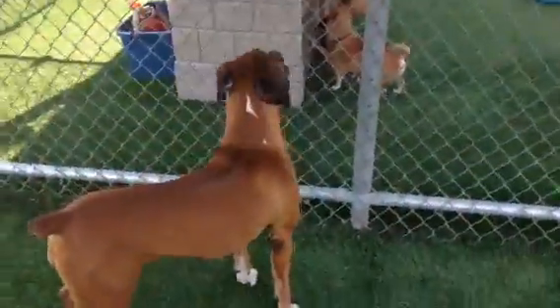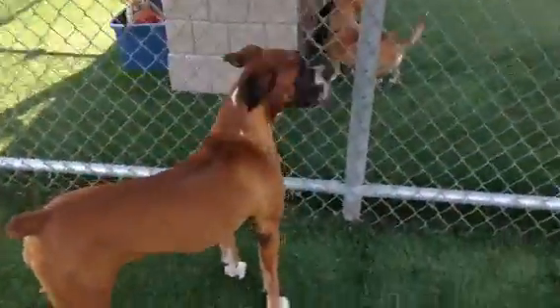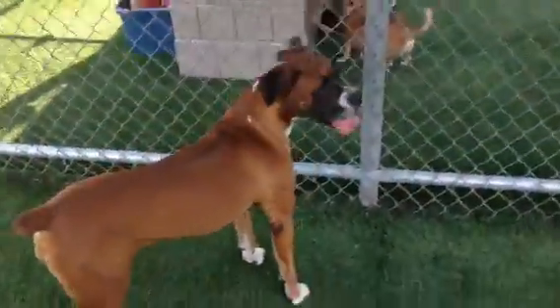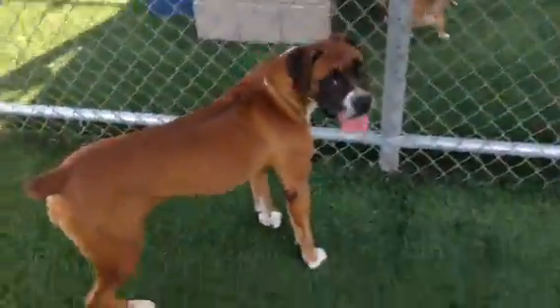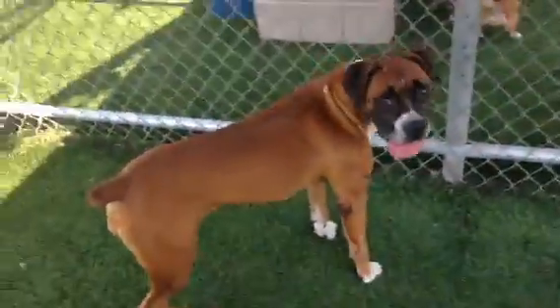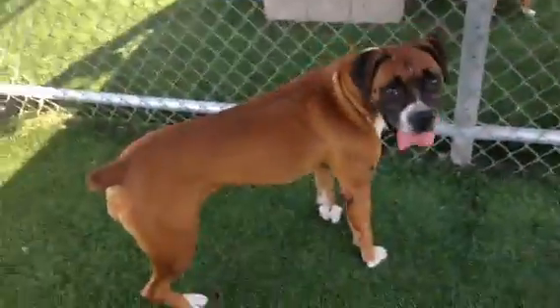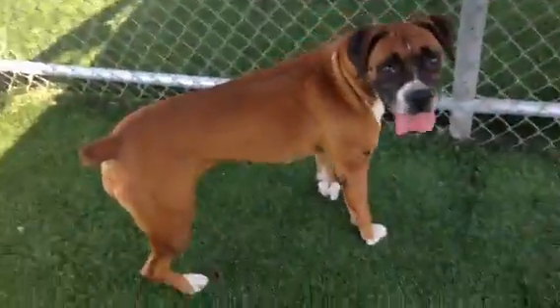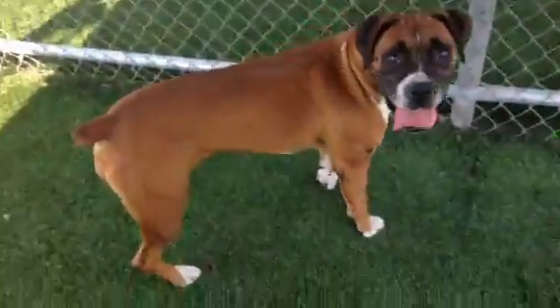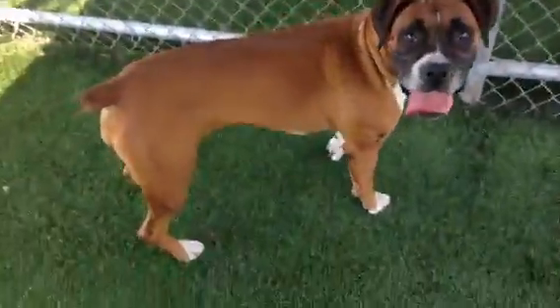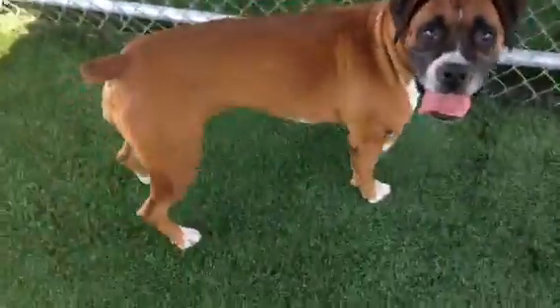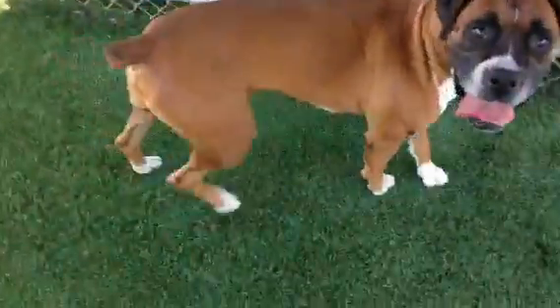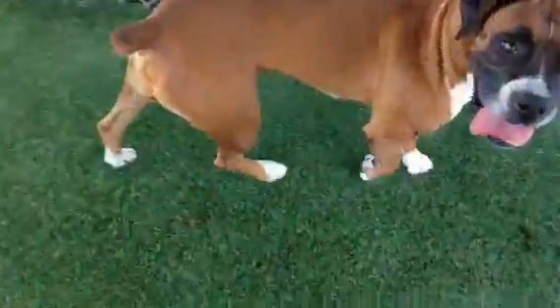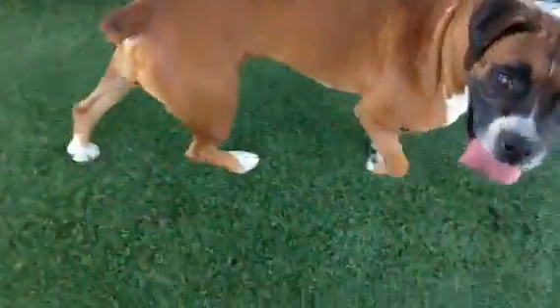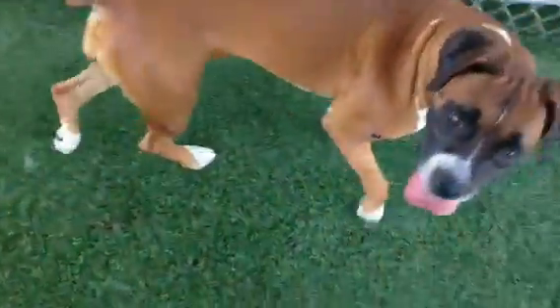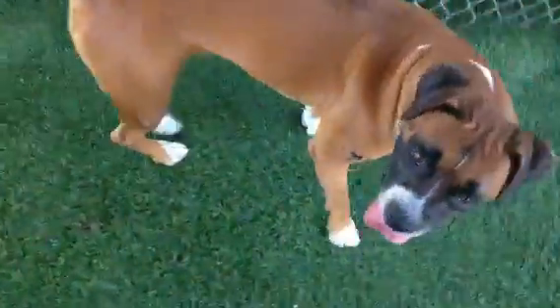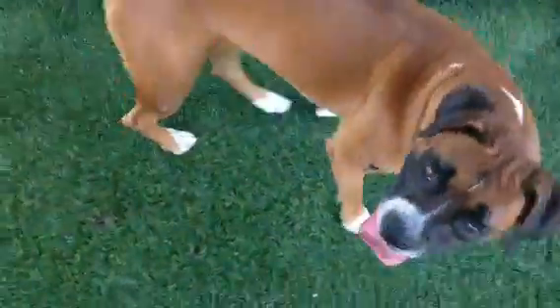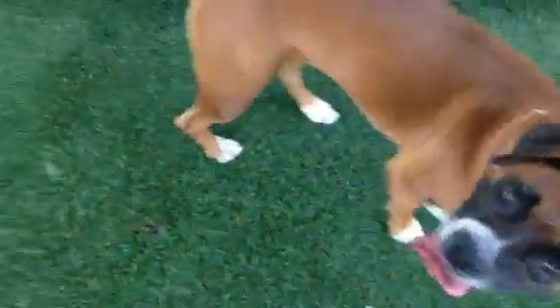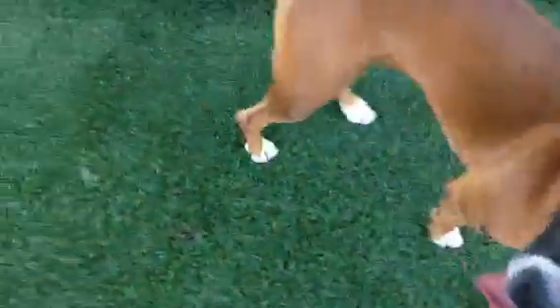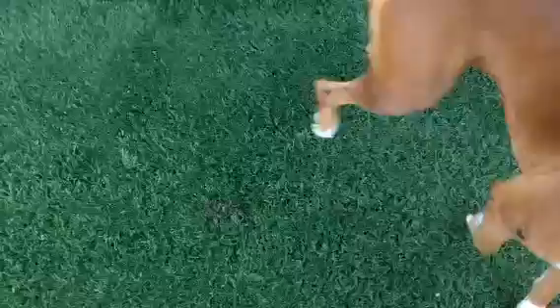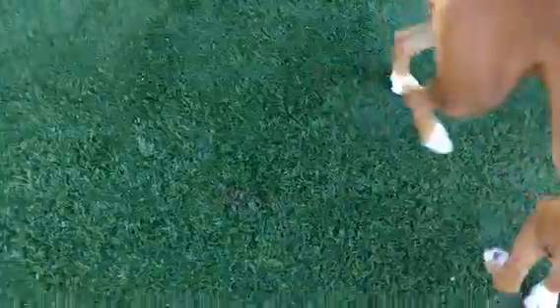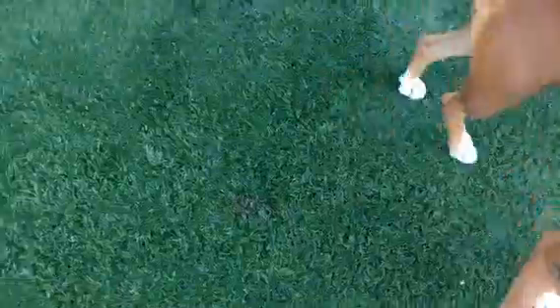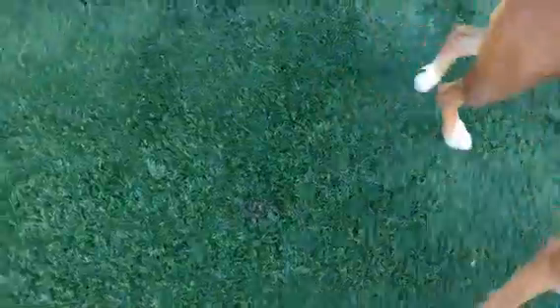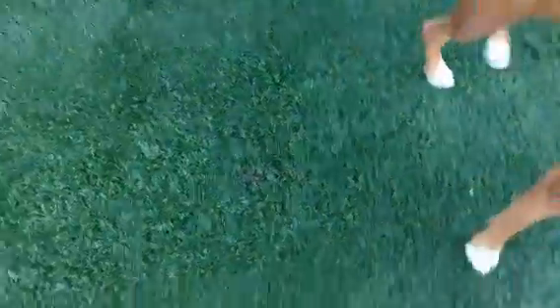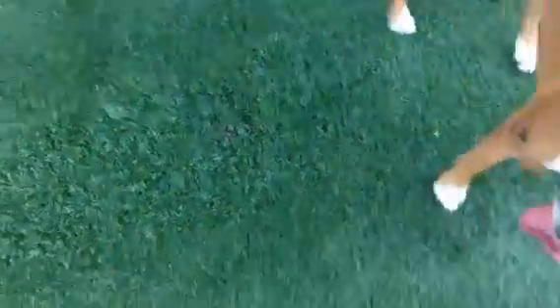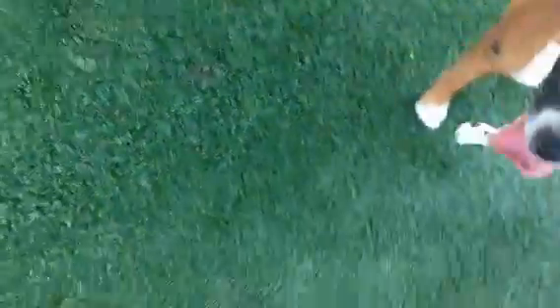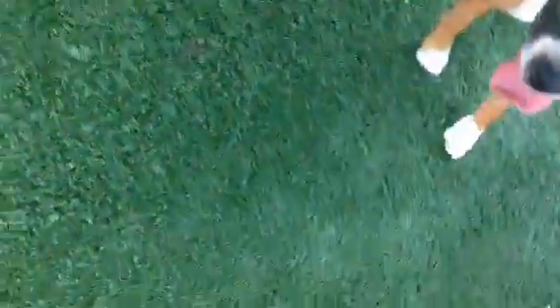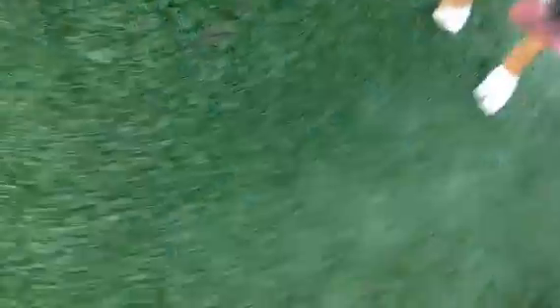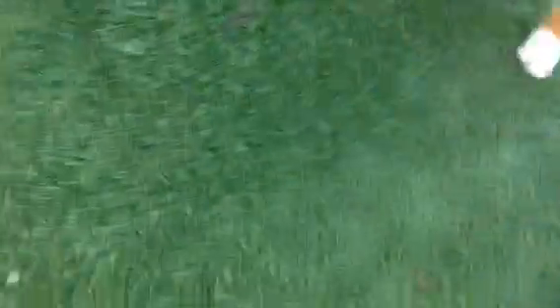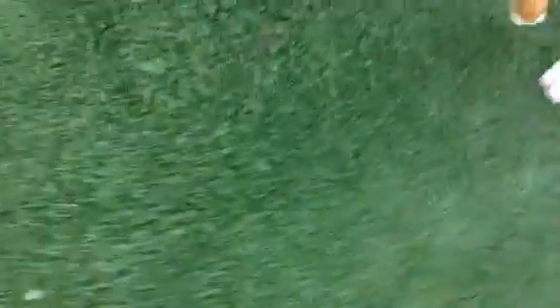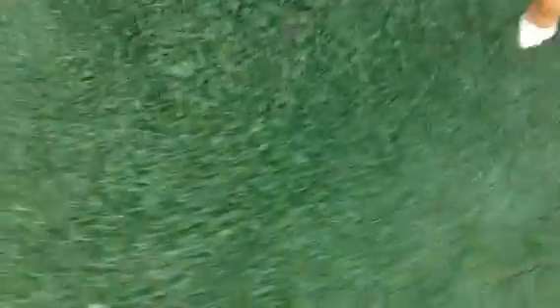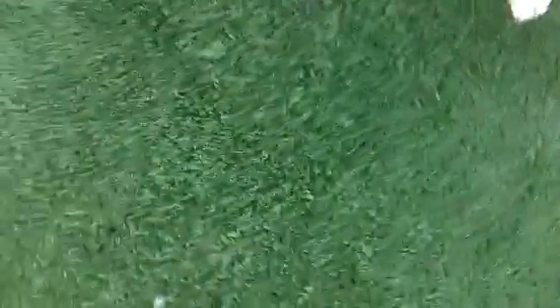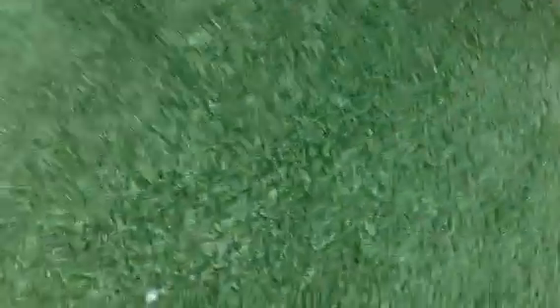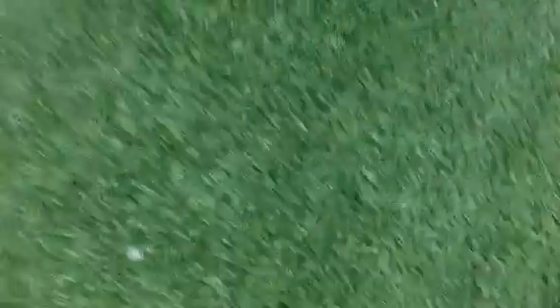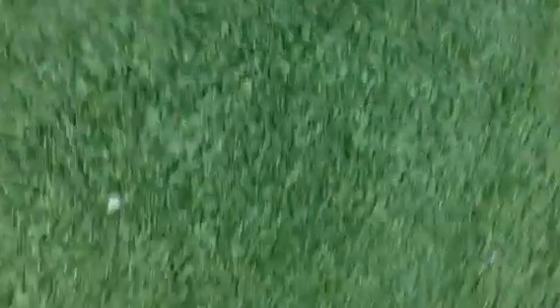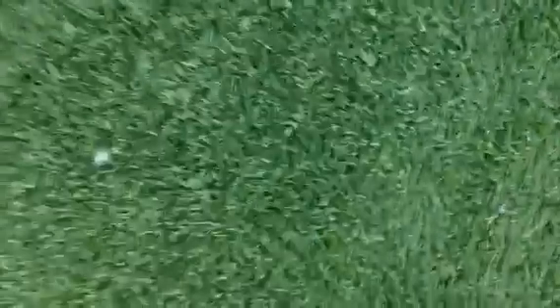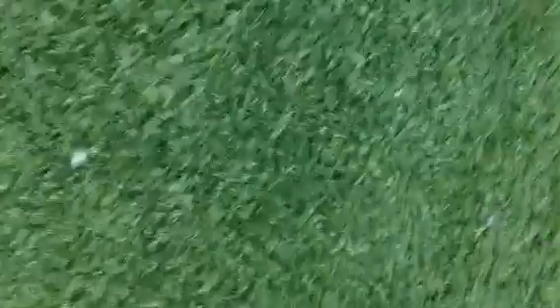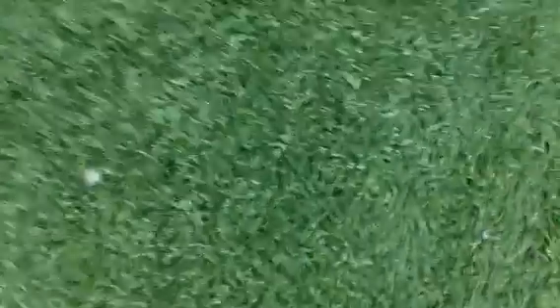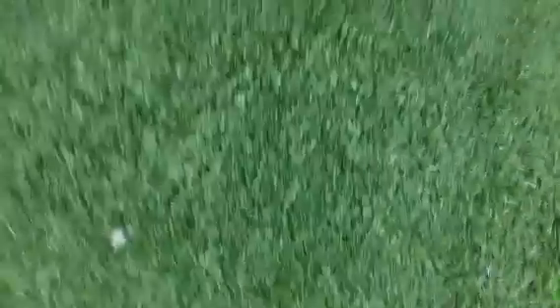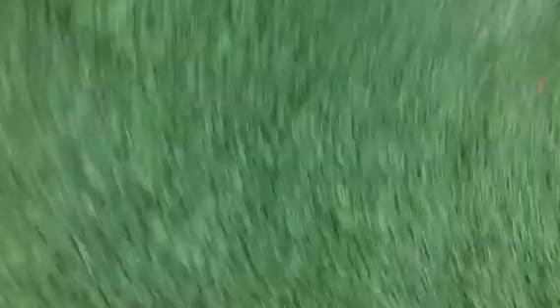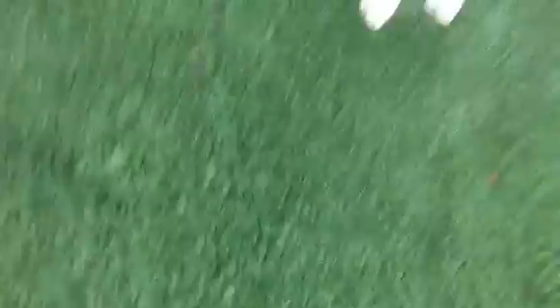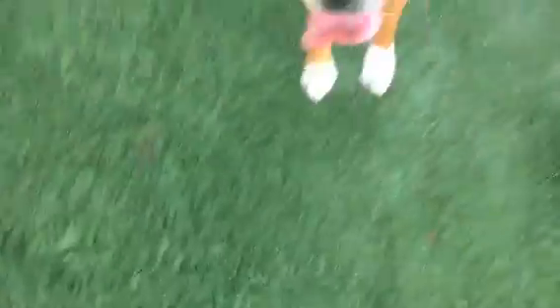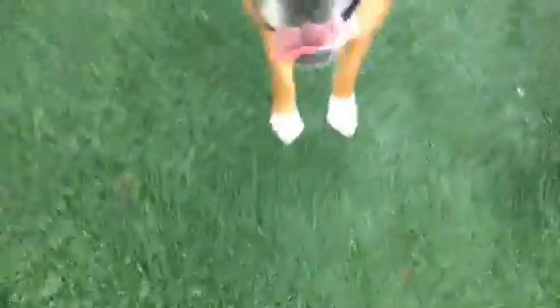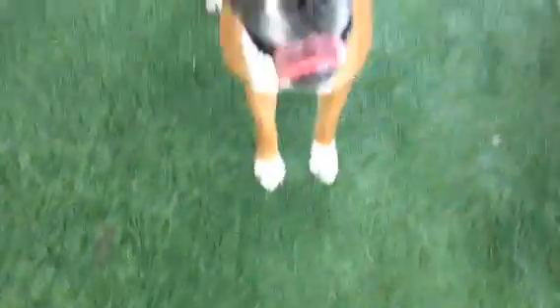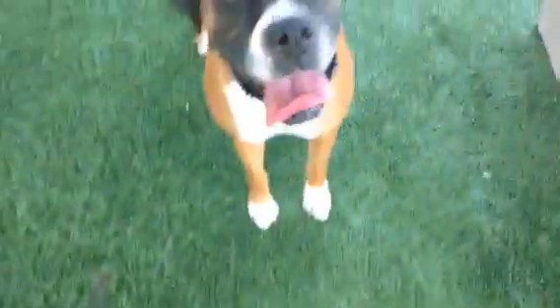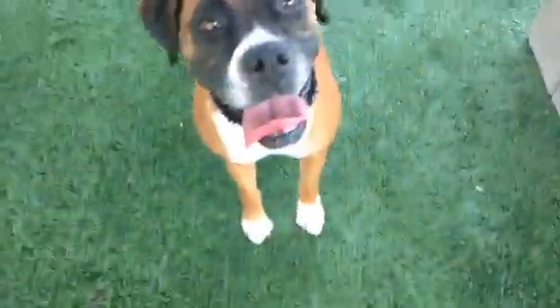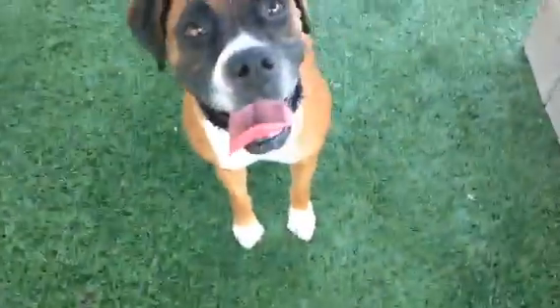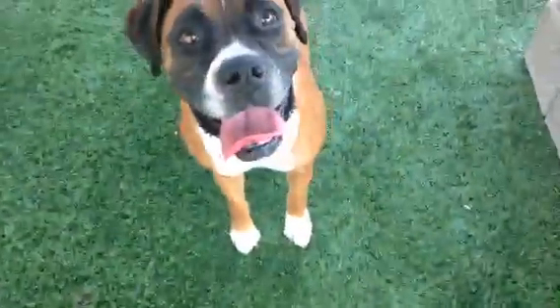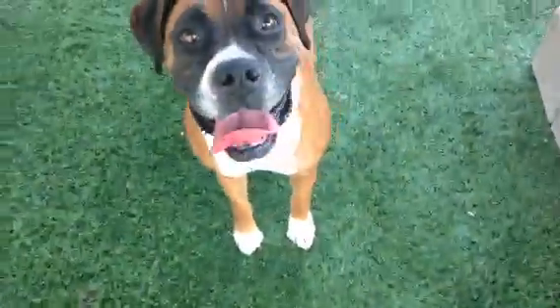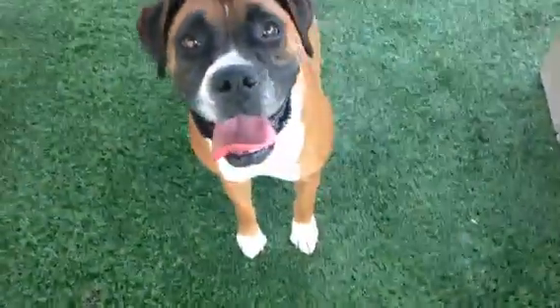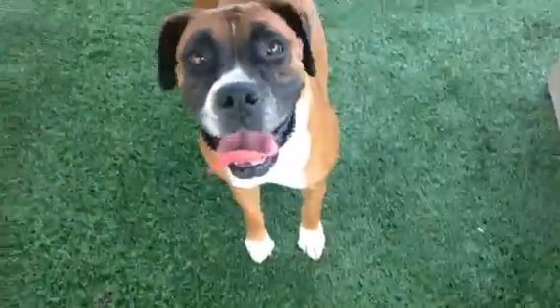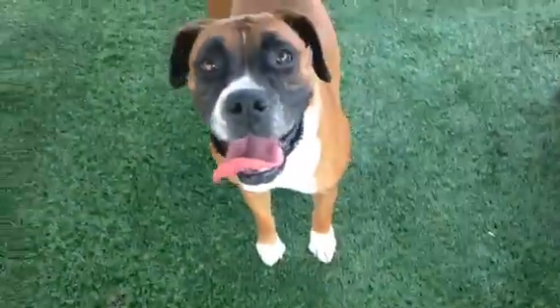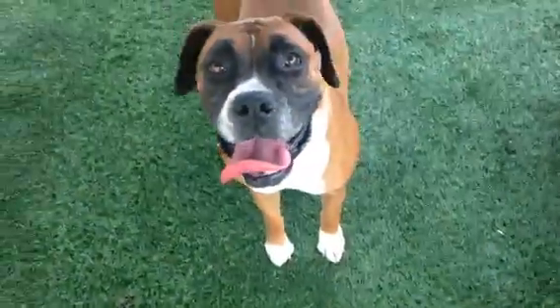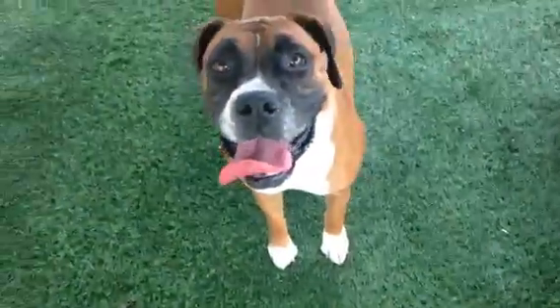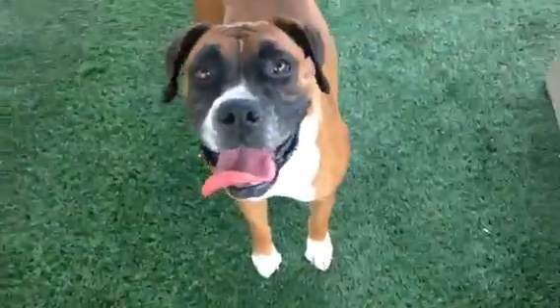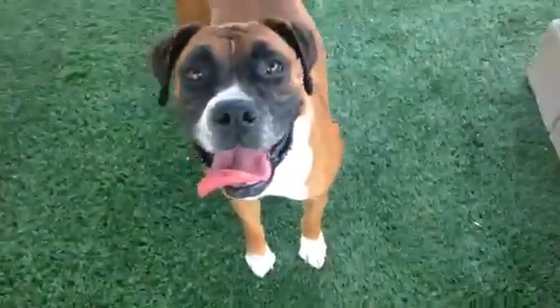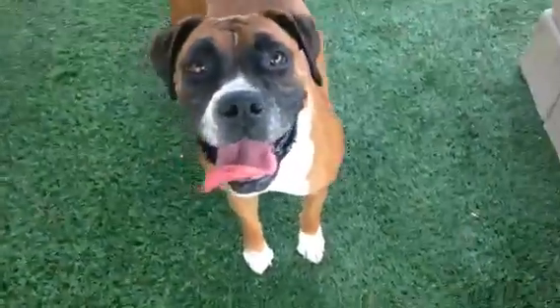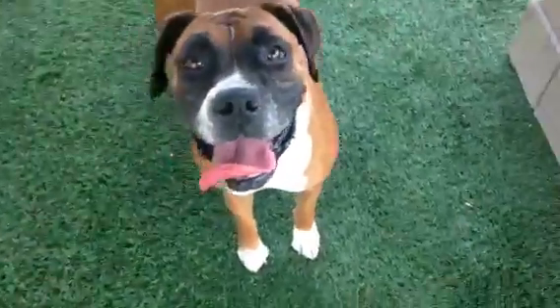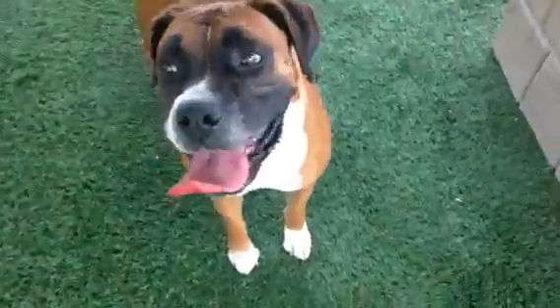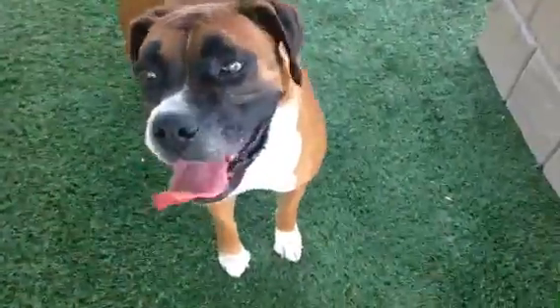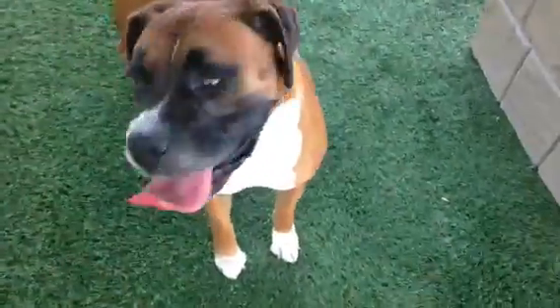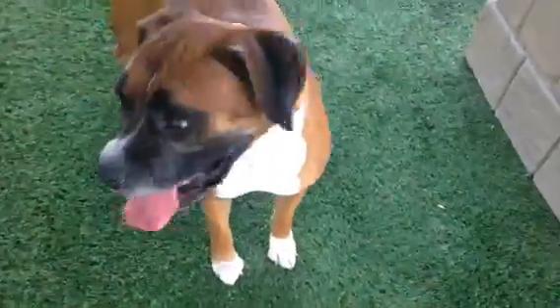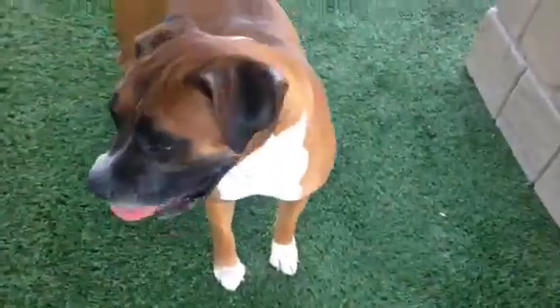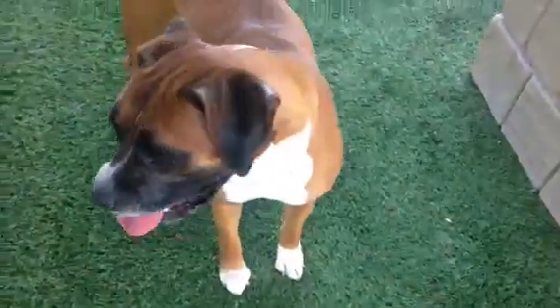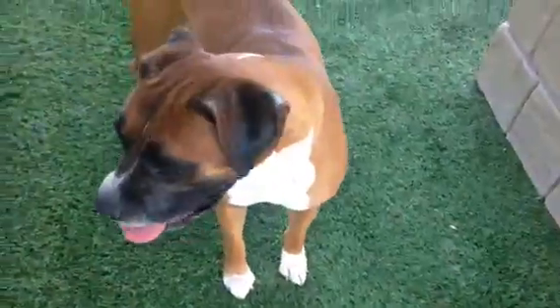Hey Juicy, ready for your ball? Yes. Look at that cute face.